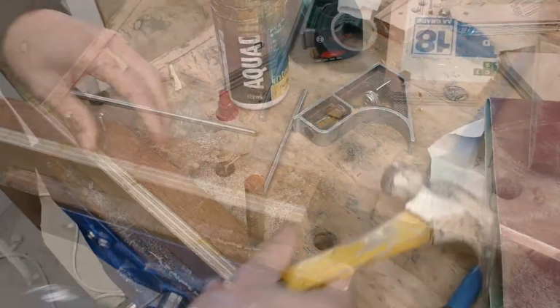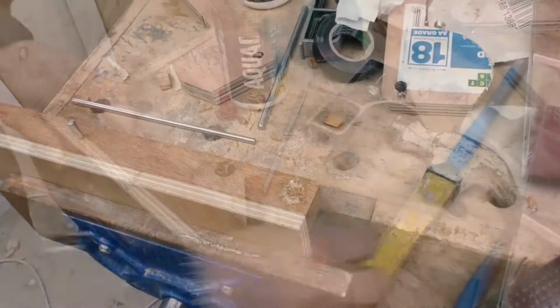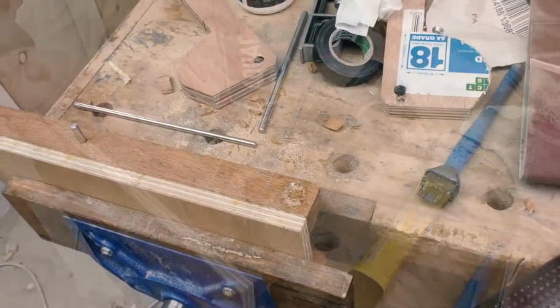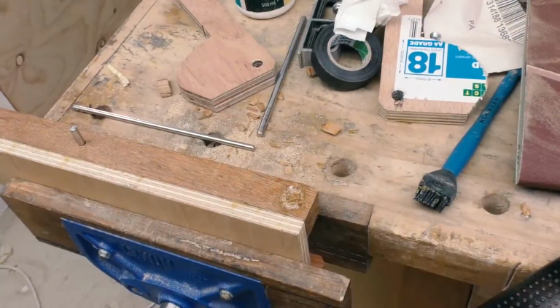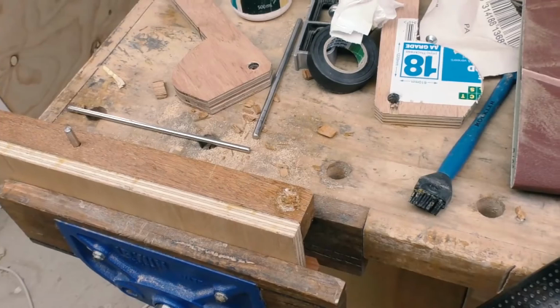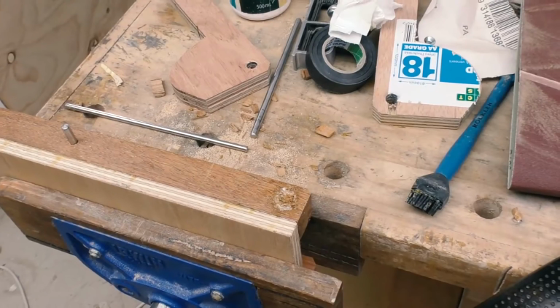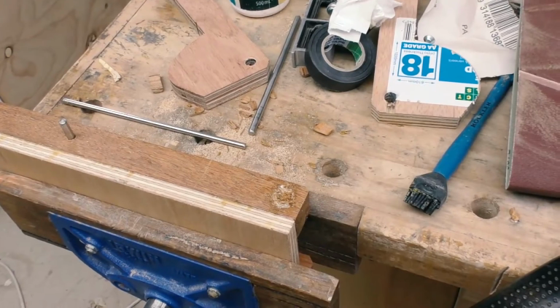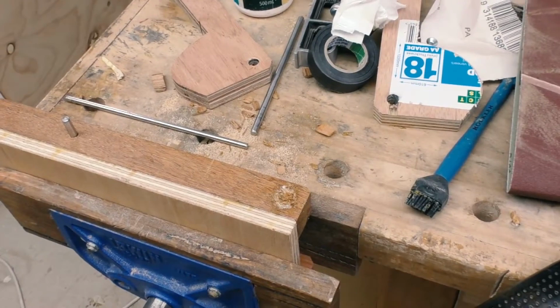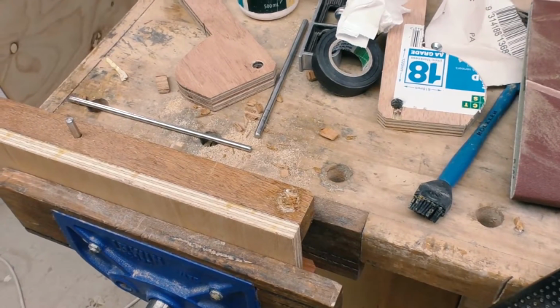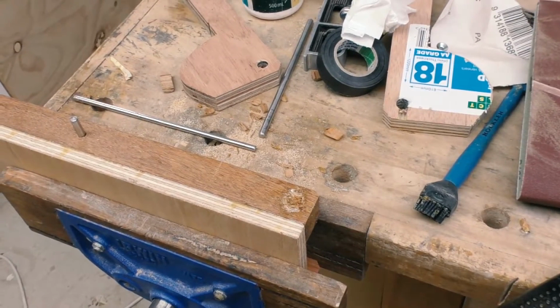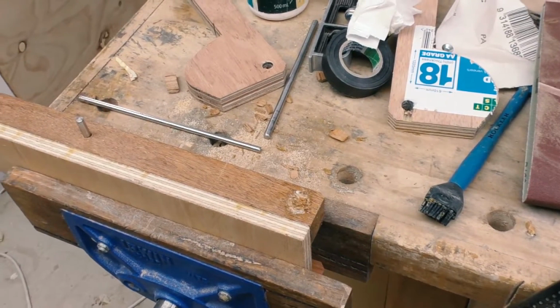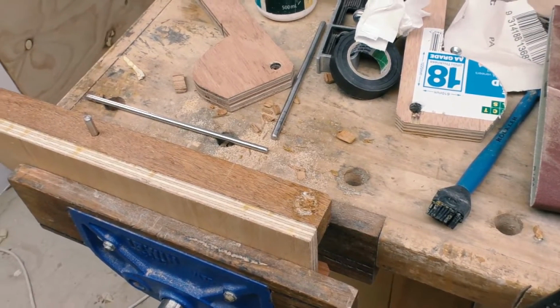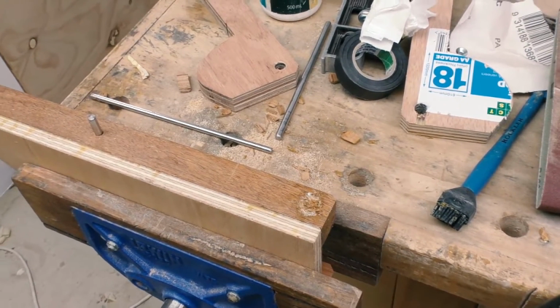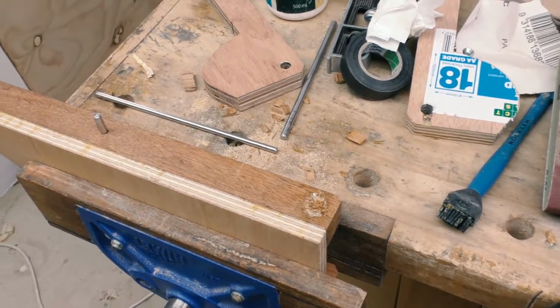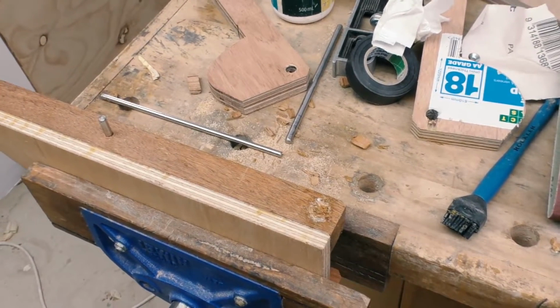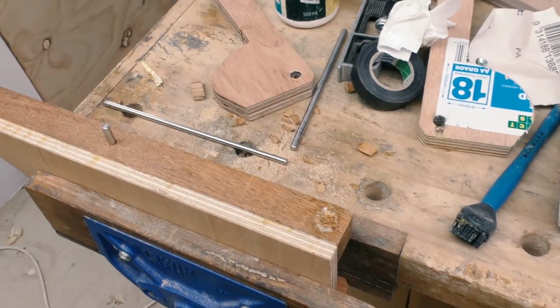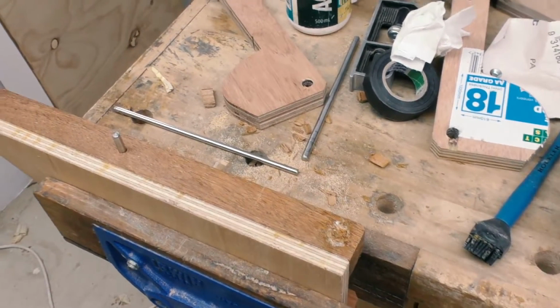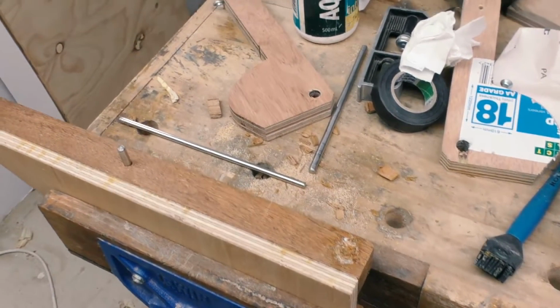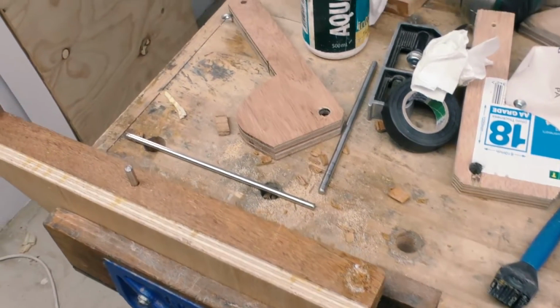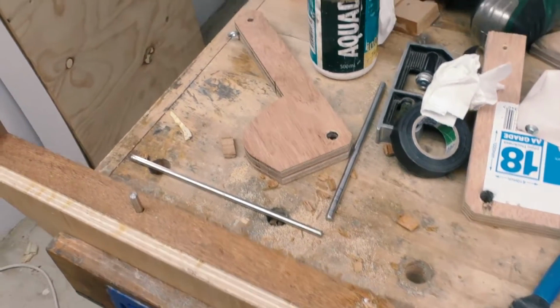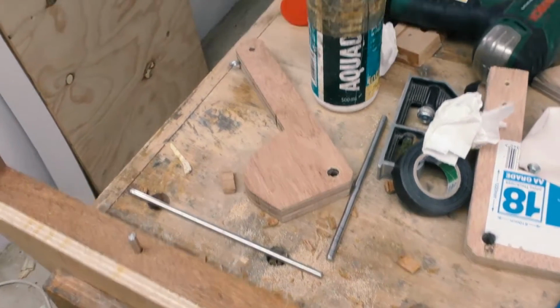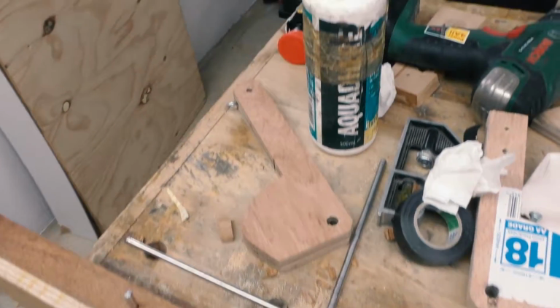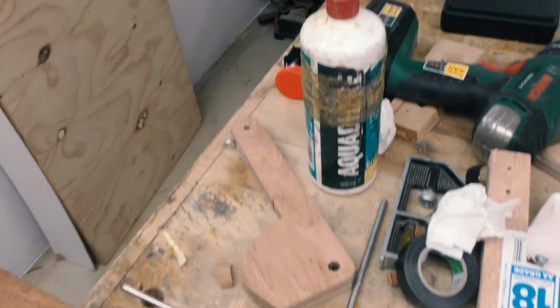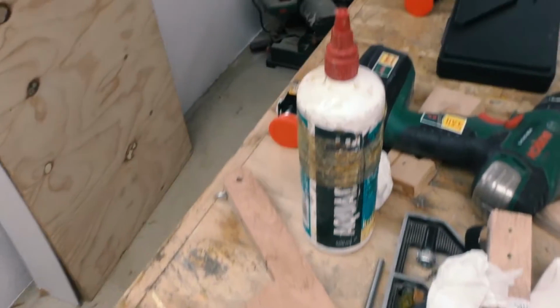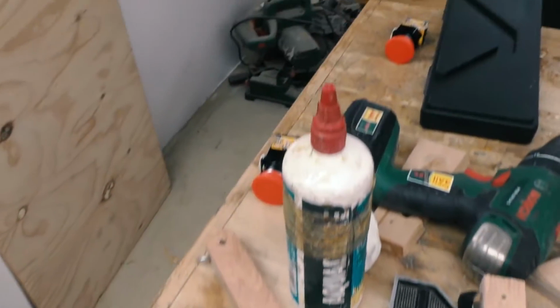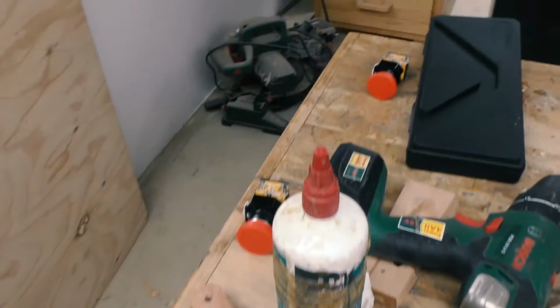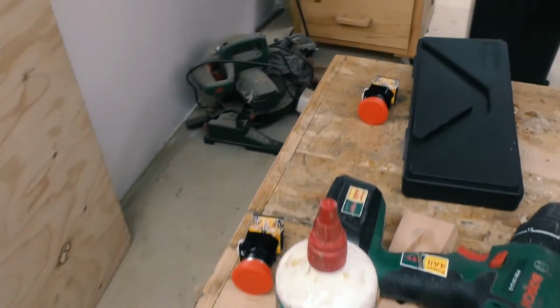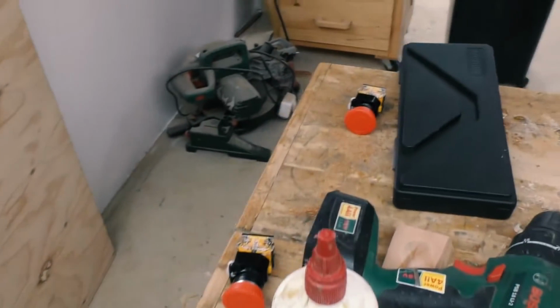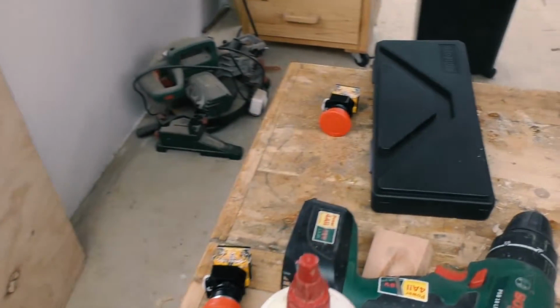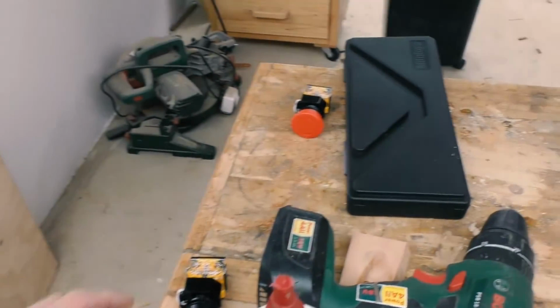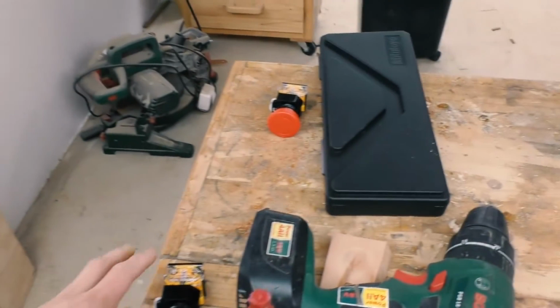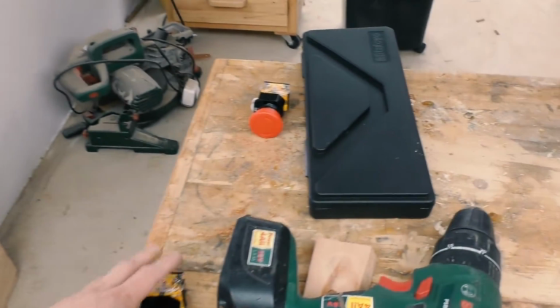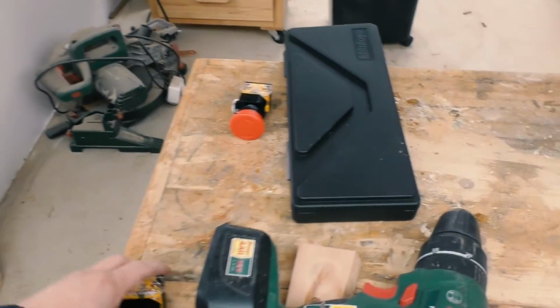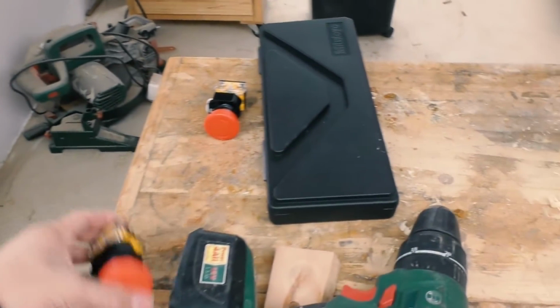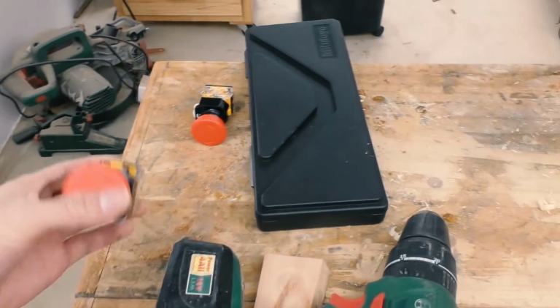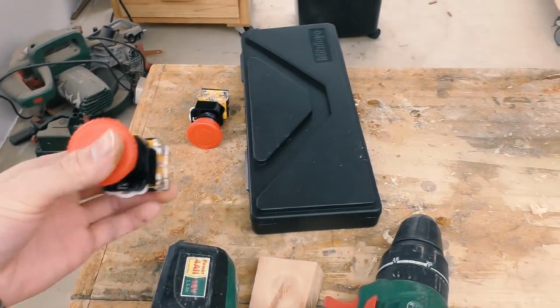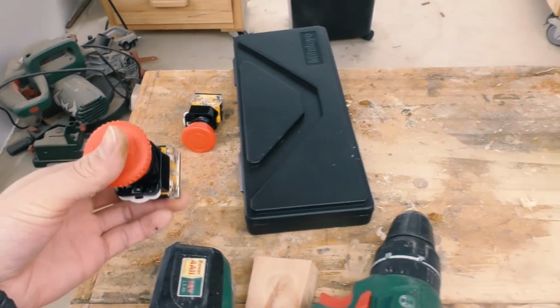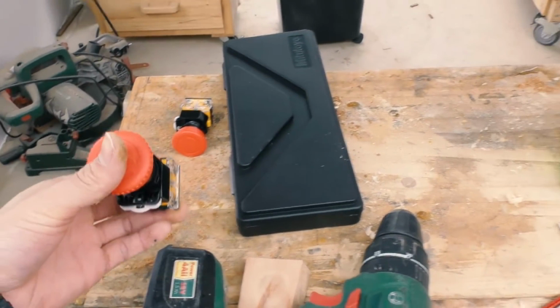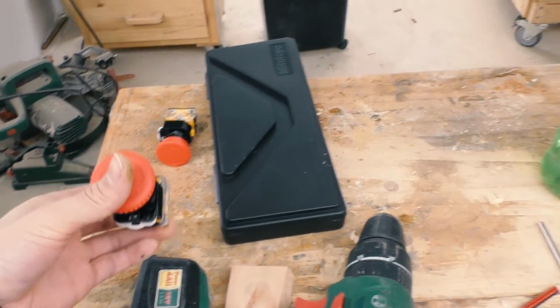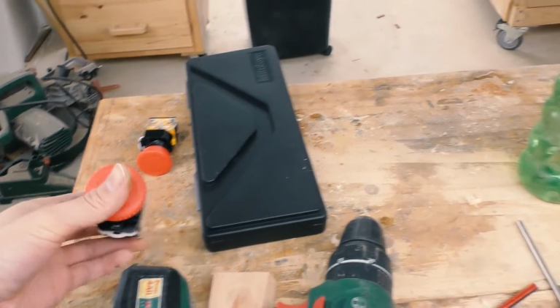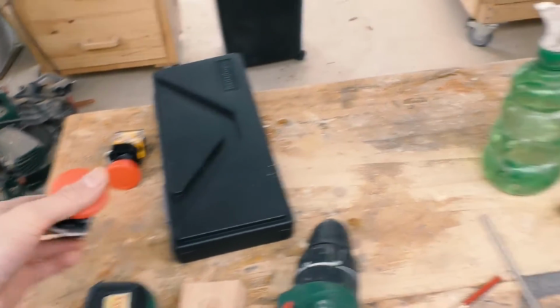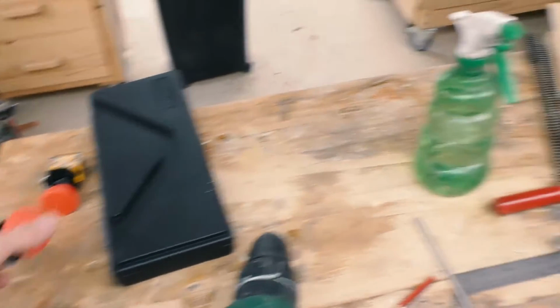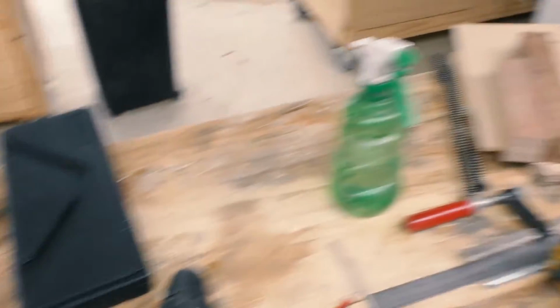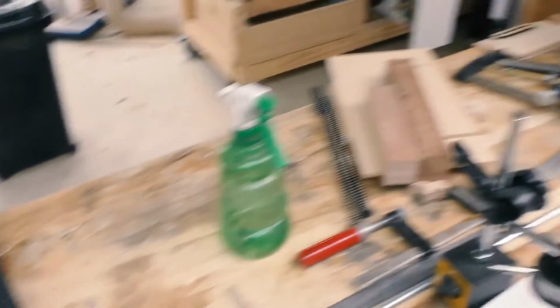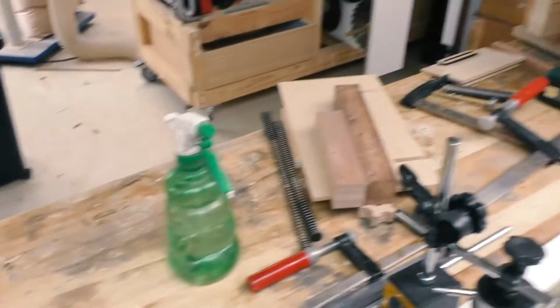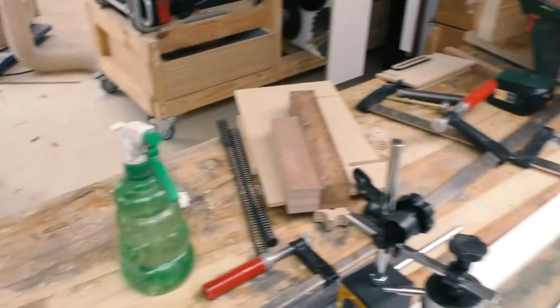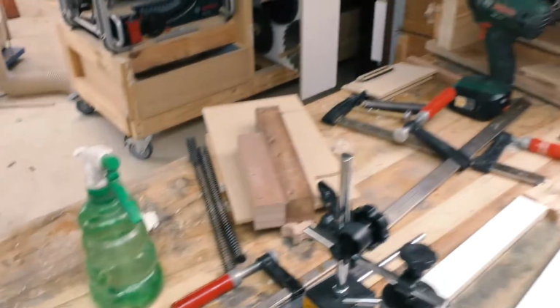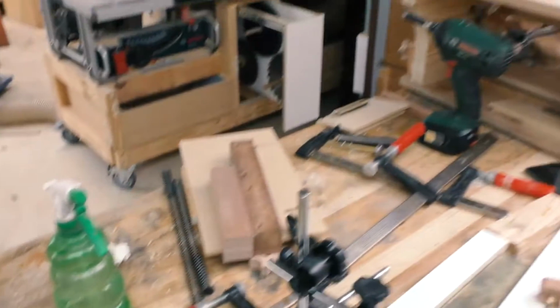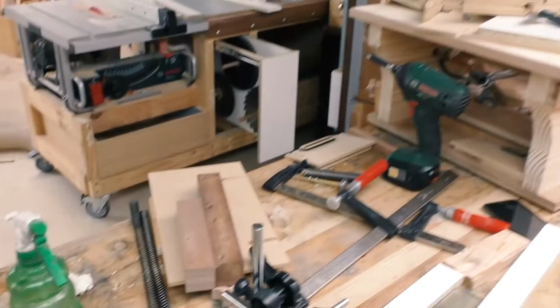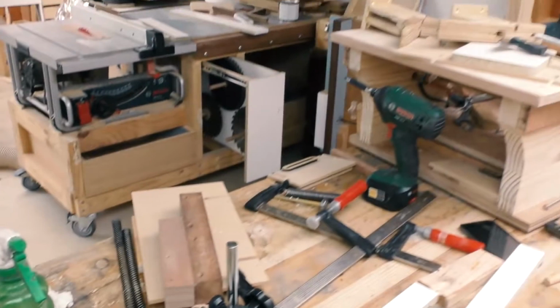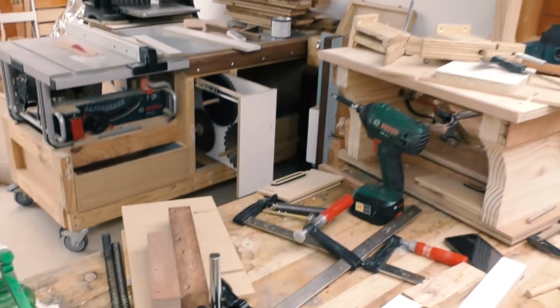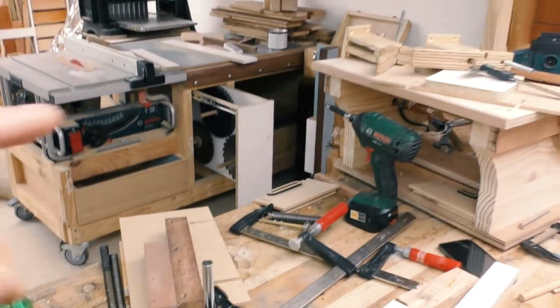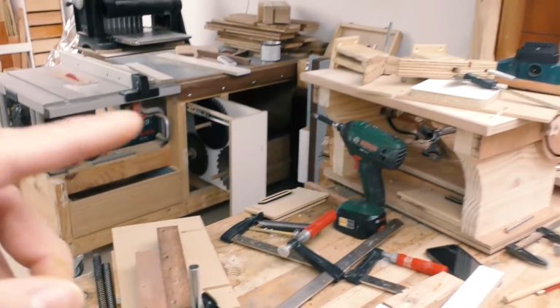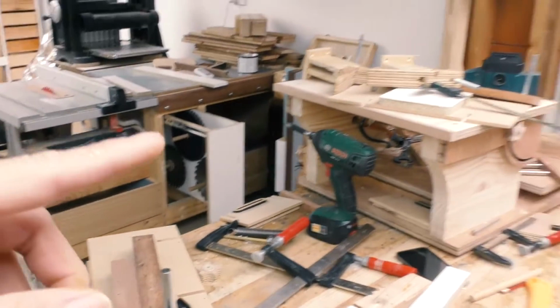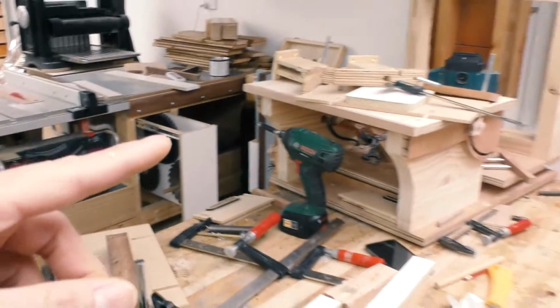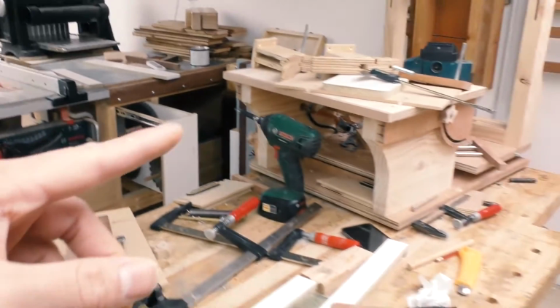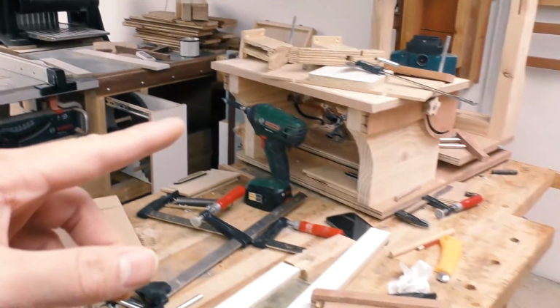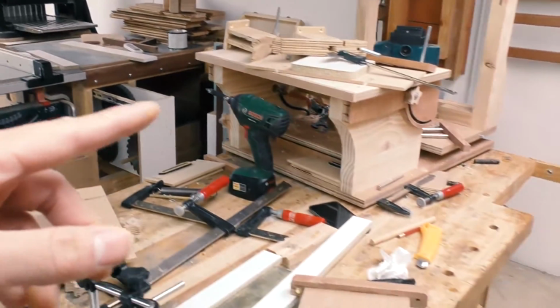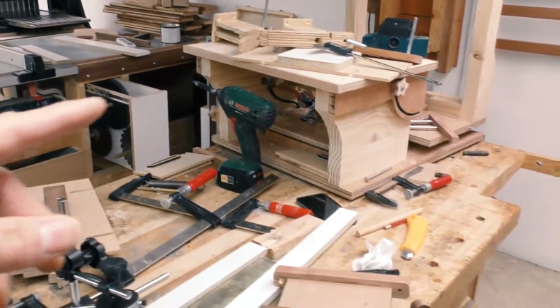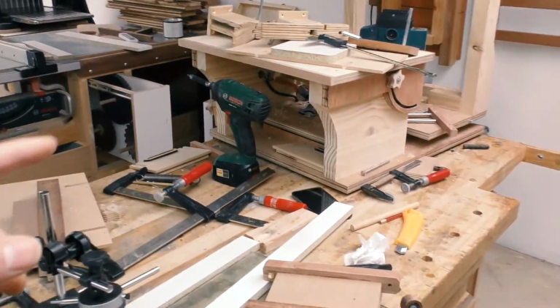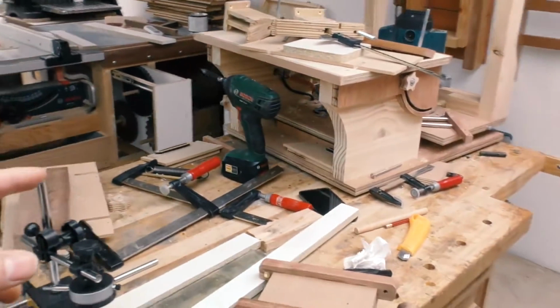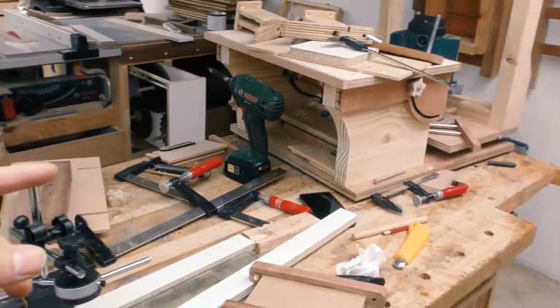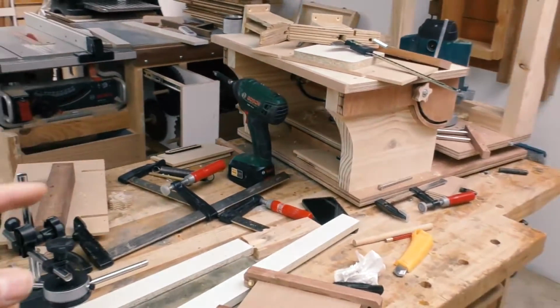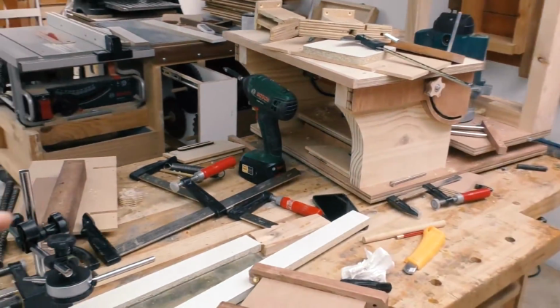So now I'm going to wait for the glue to dry, and meanwhile I'm going to wire my new switches and also do a little bit of decorating work.